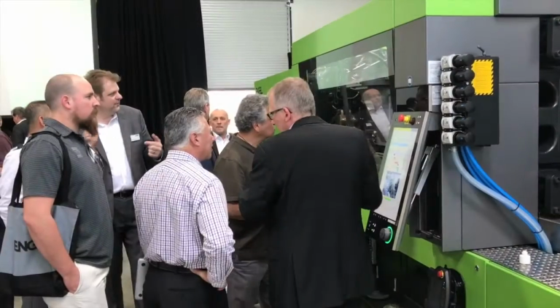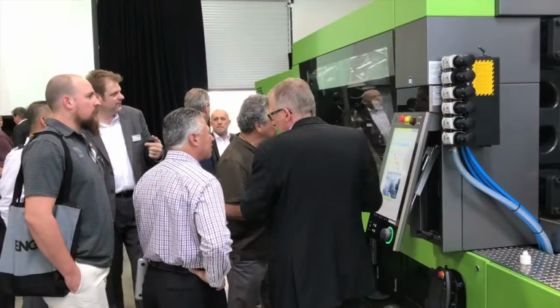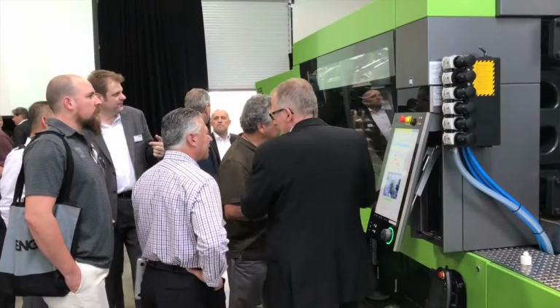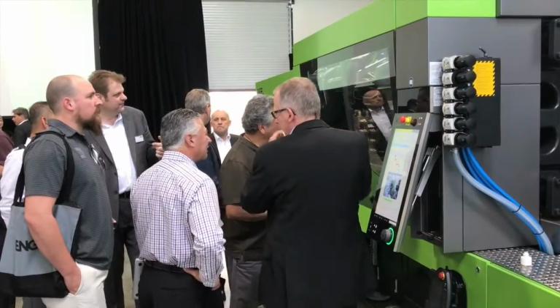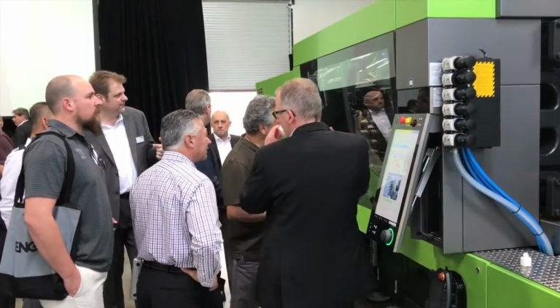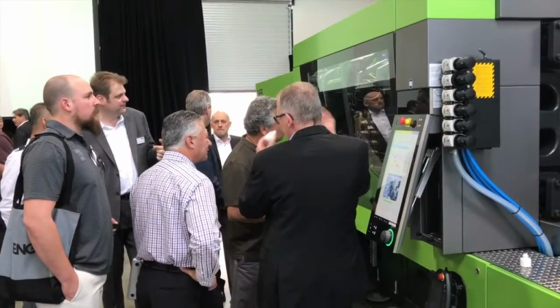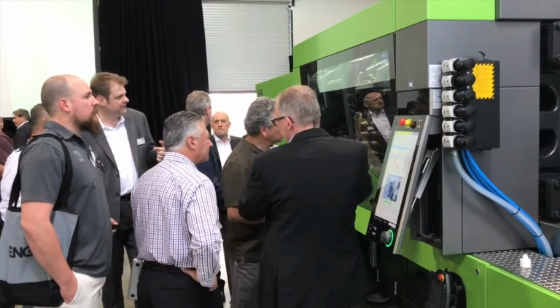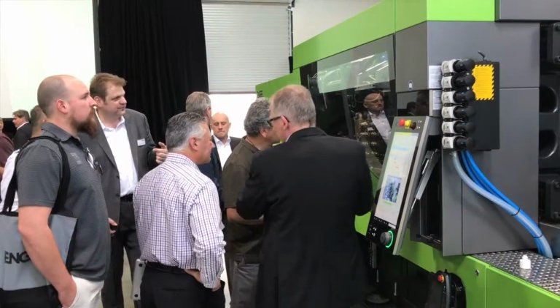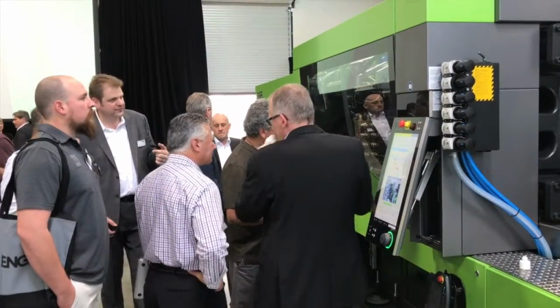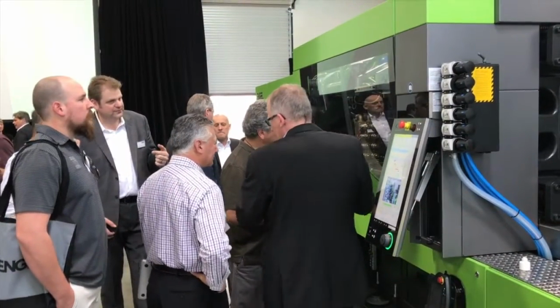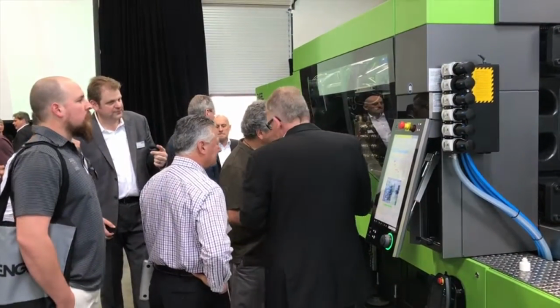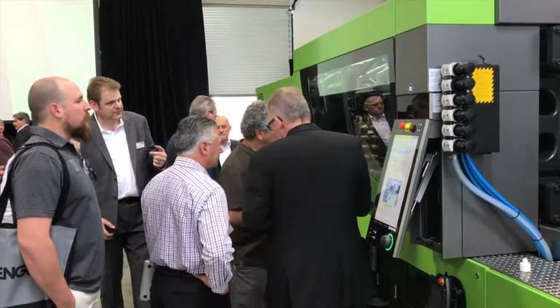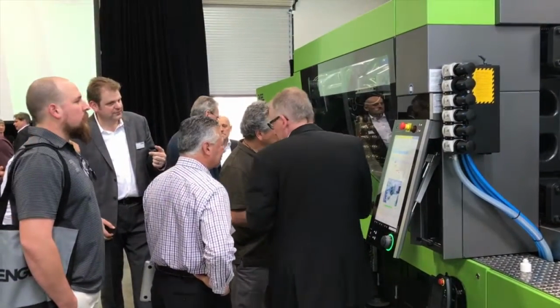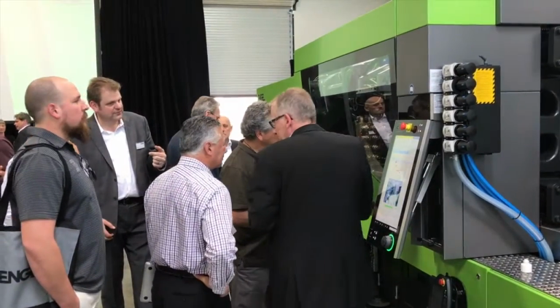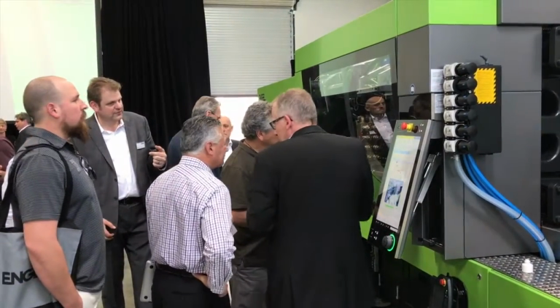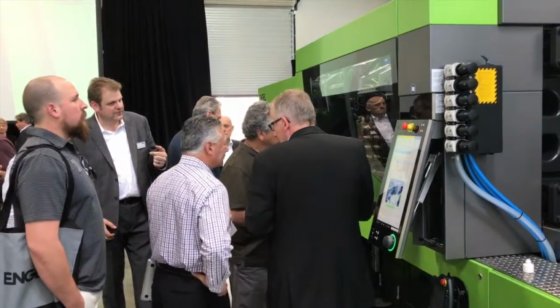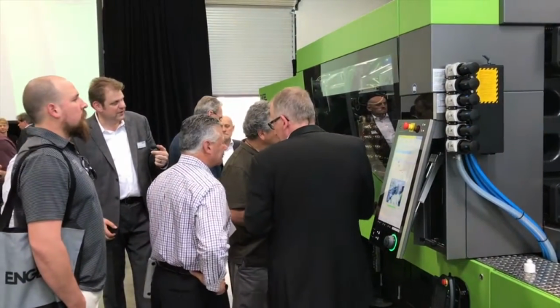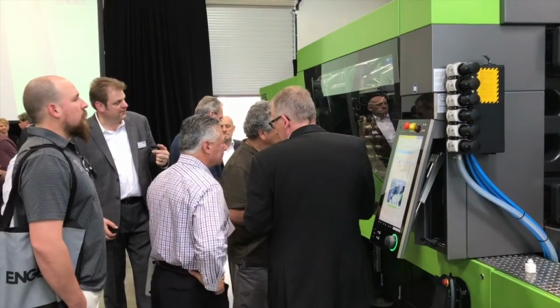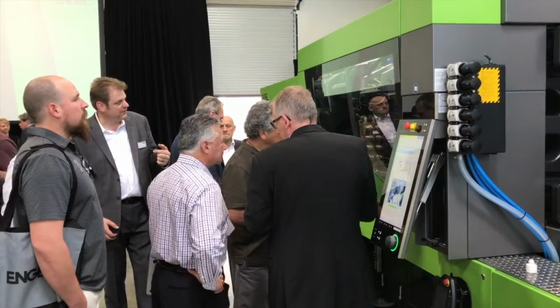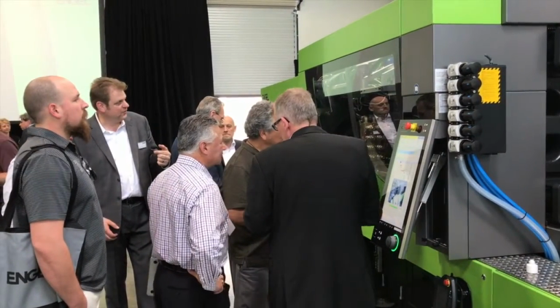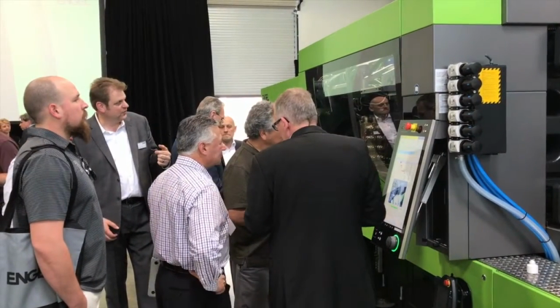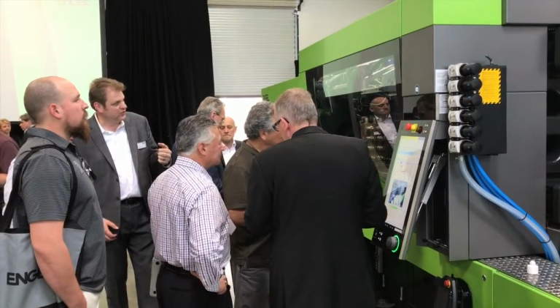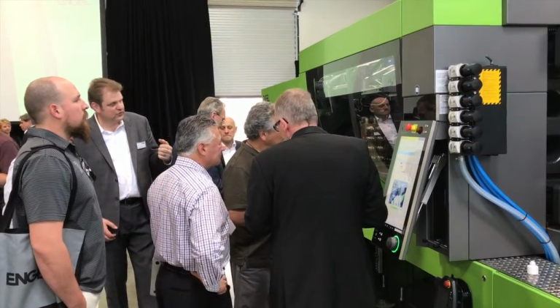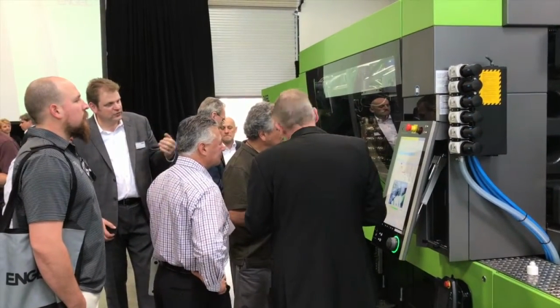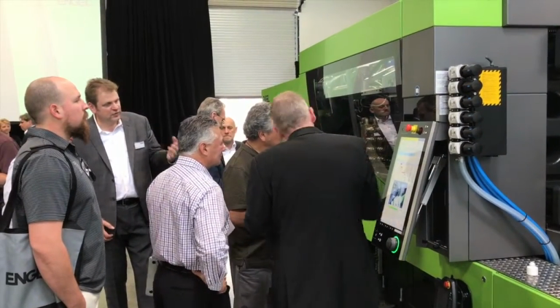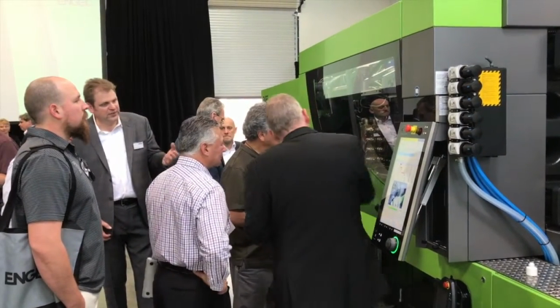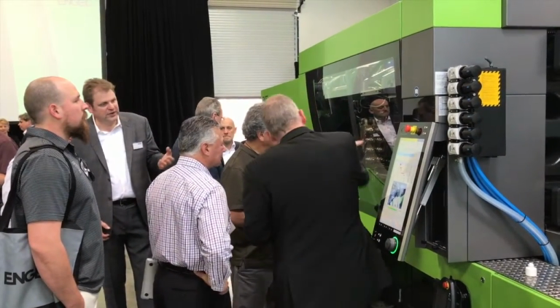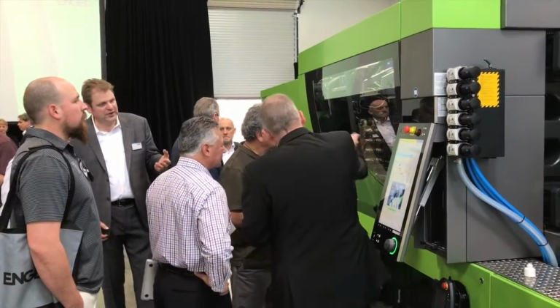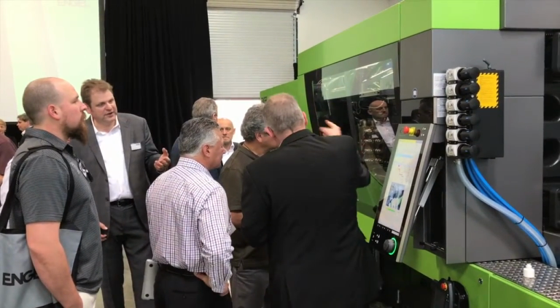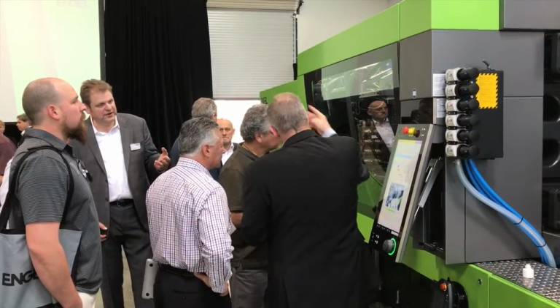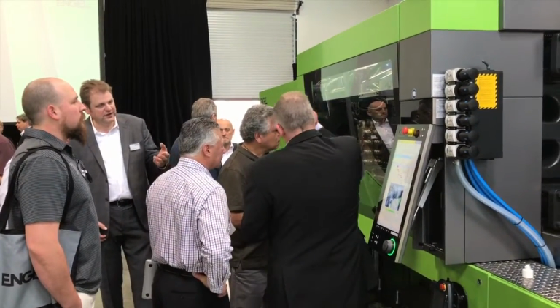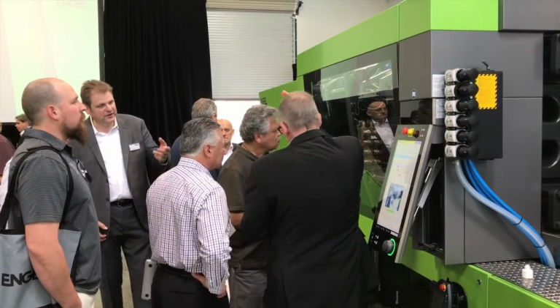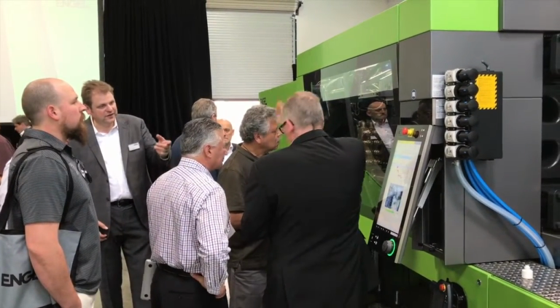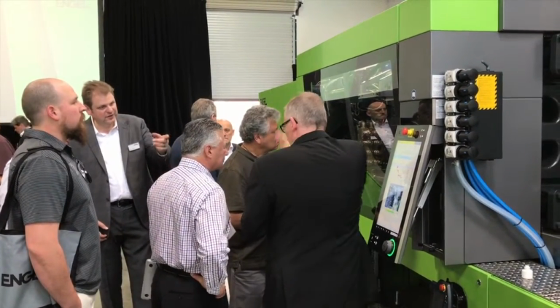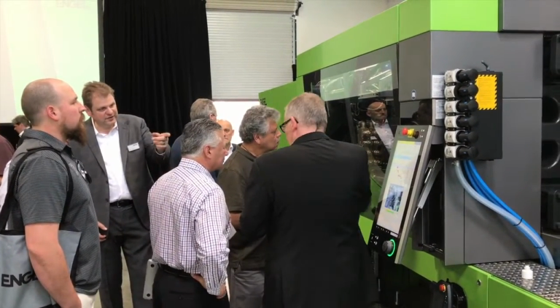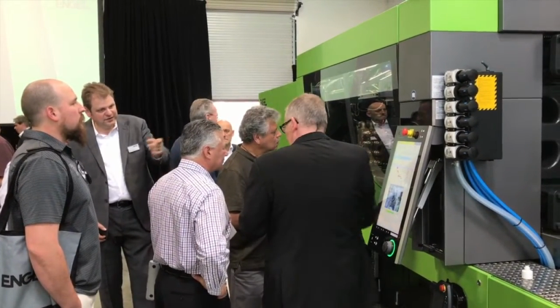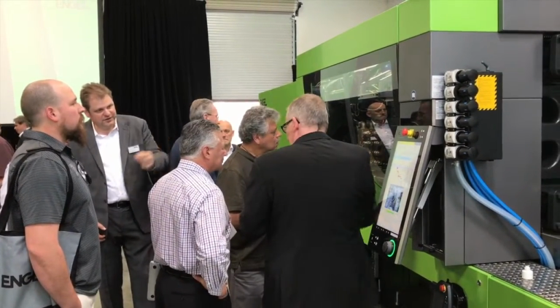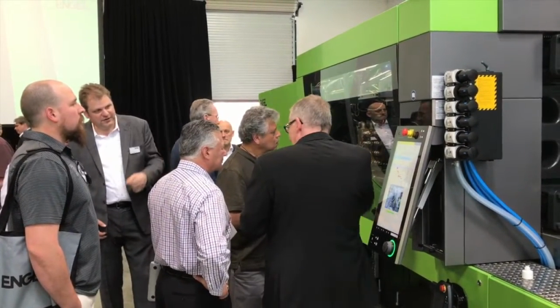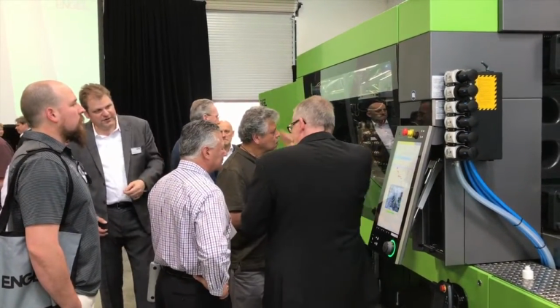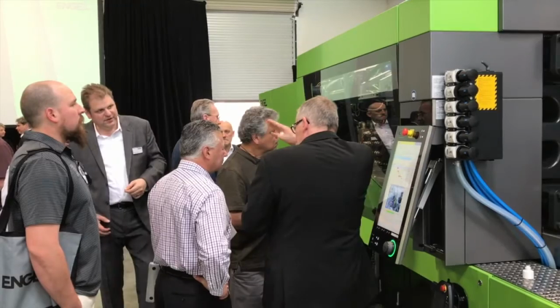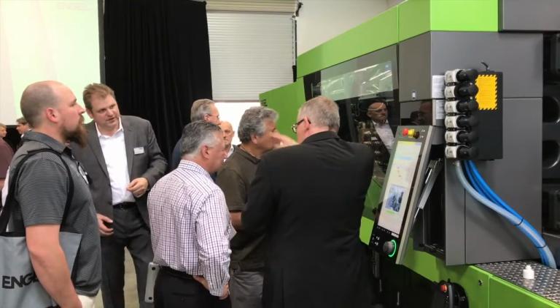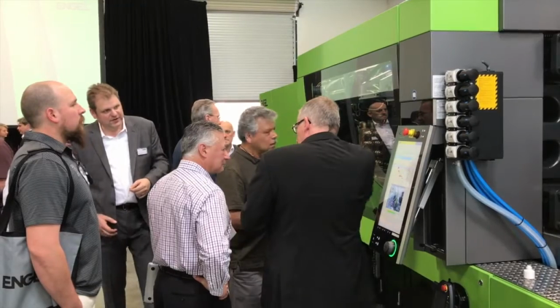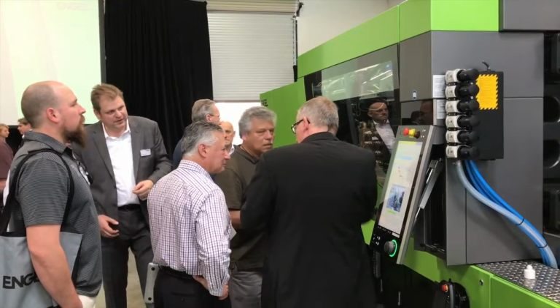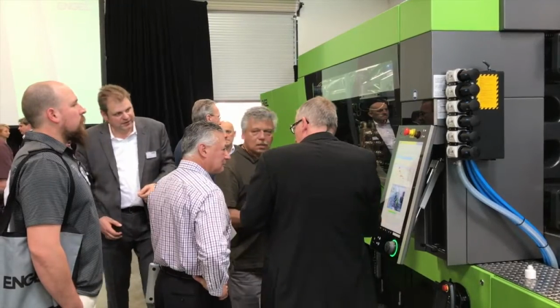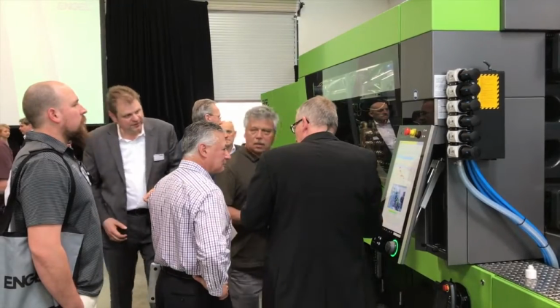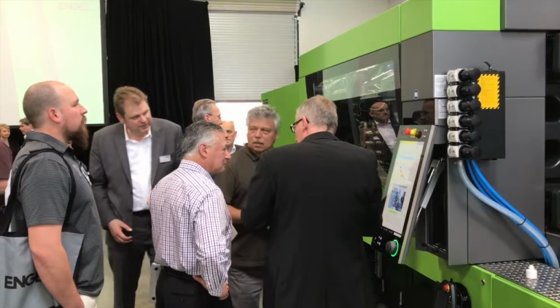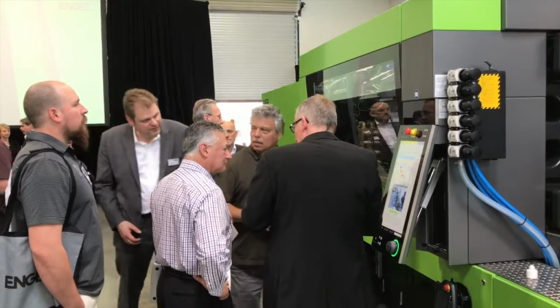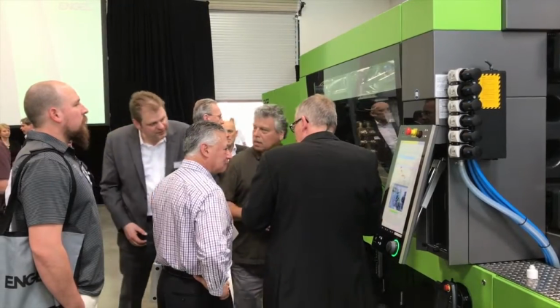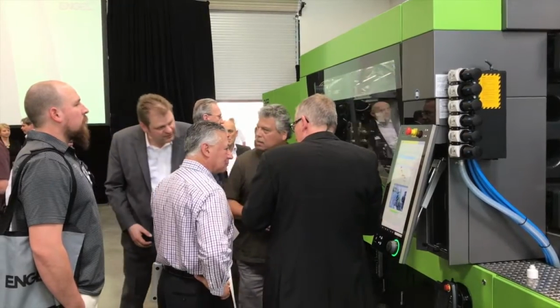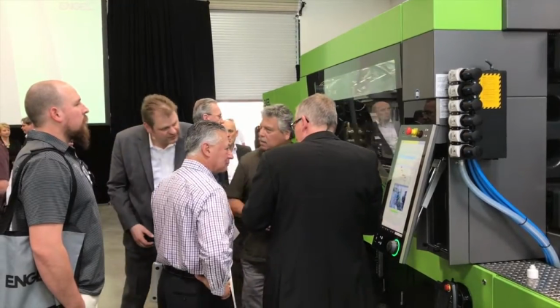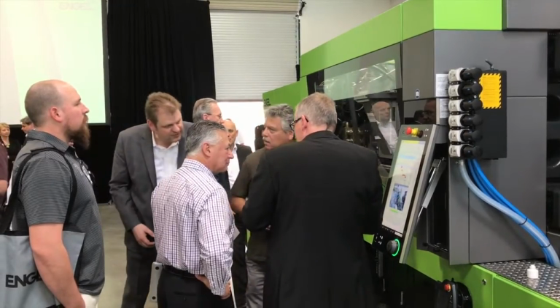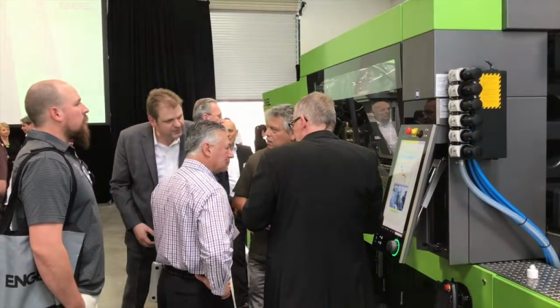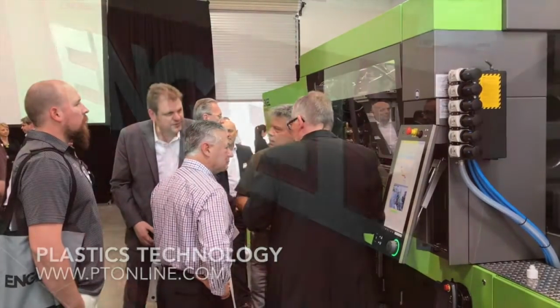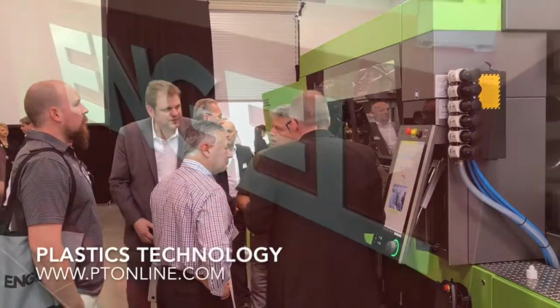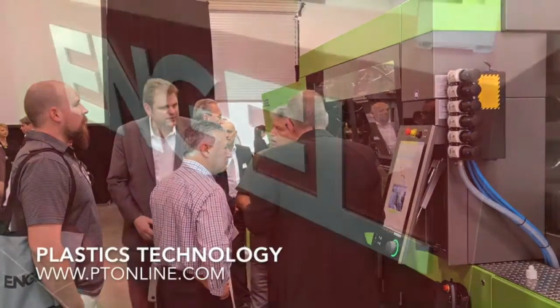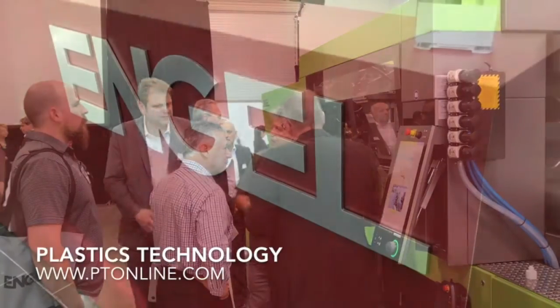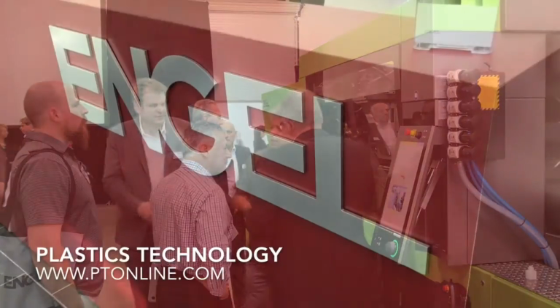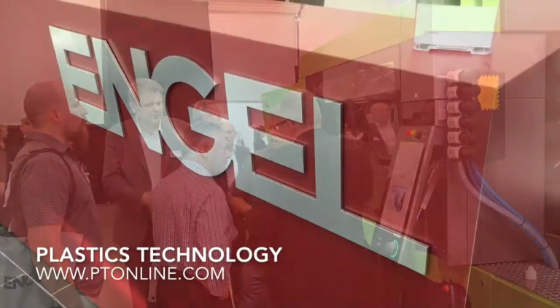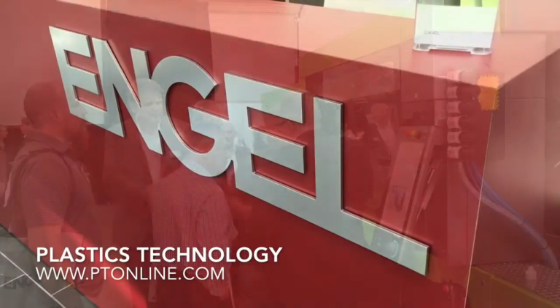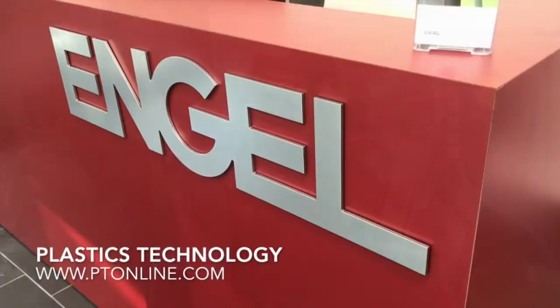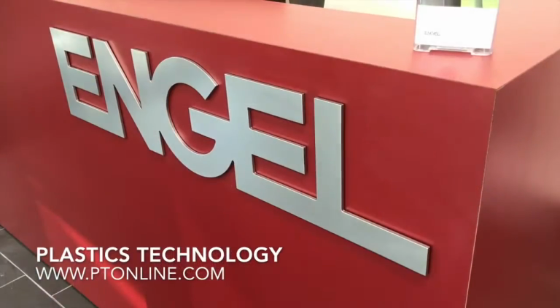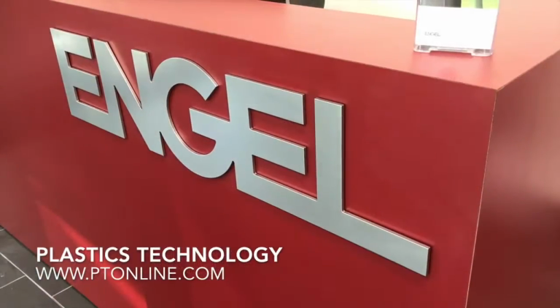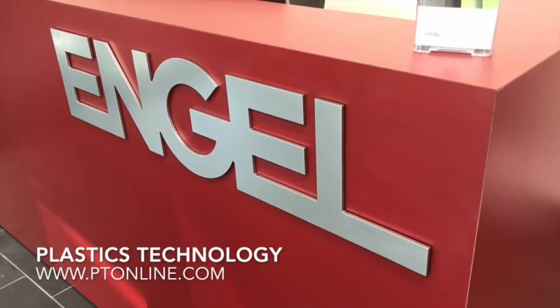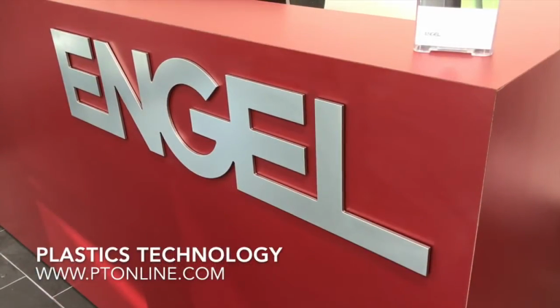Engle staged a similar two-day medical and packaging event on April 26th and 27th at its North American headquarters in York, Pennsylvania.